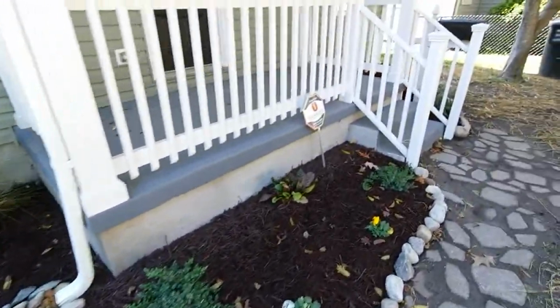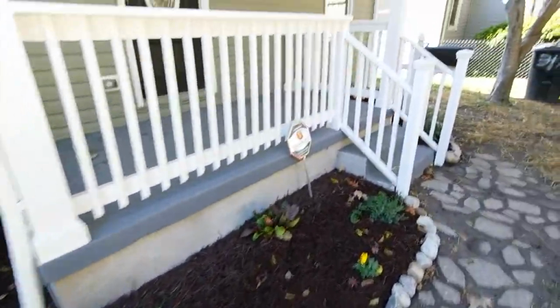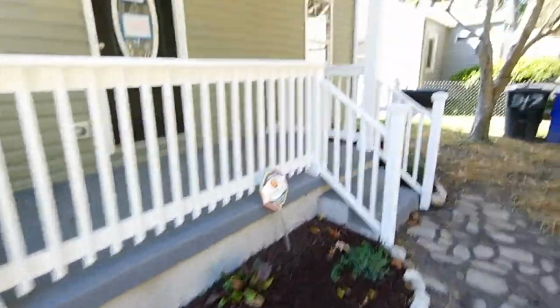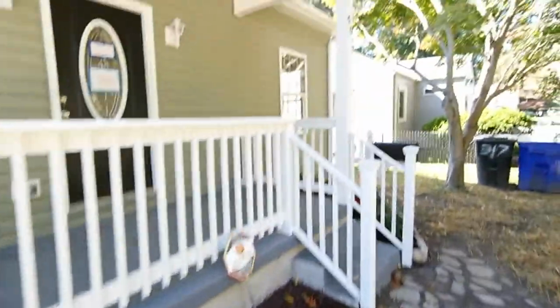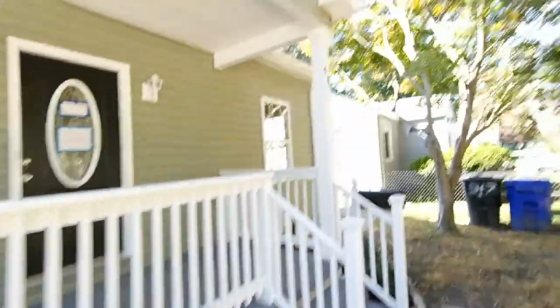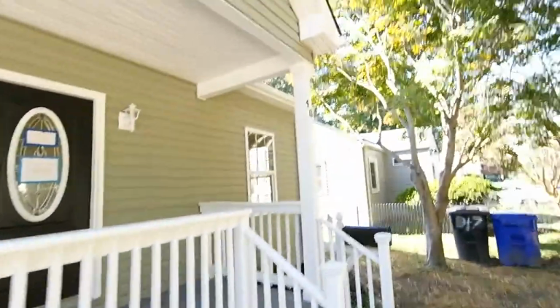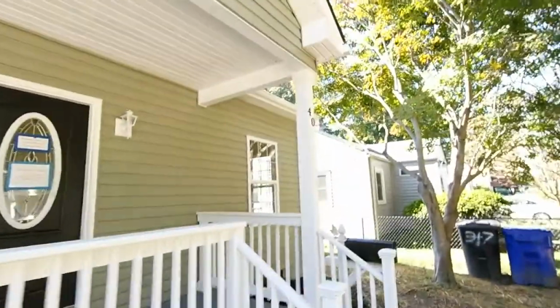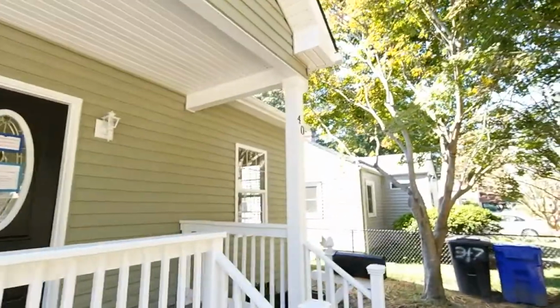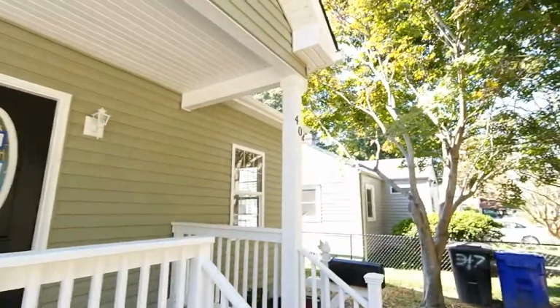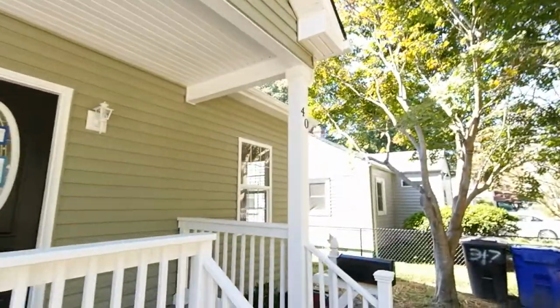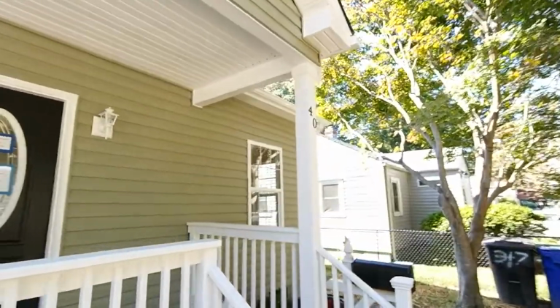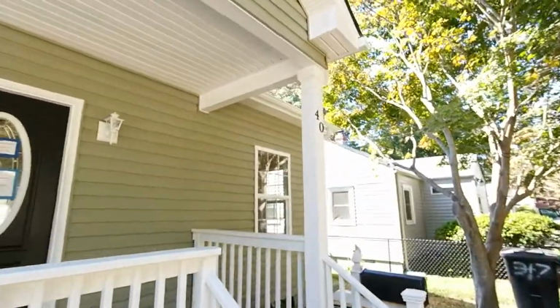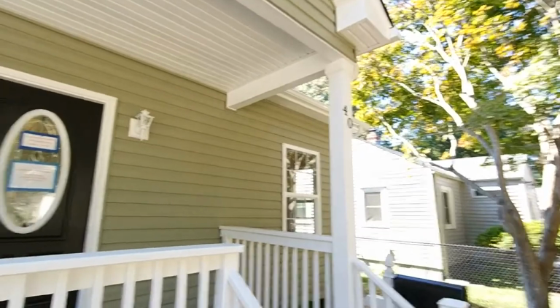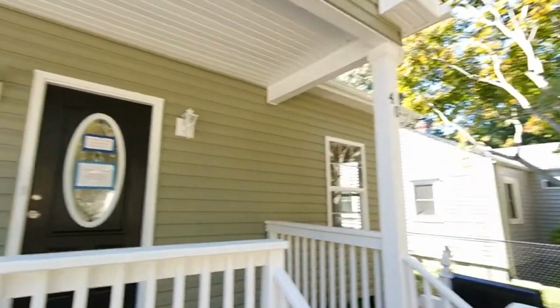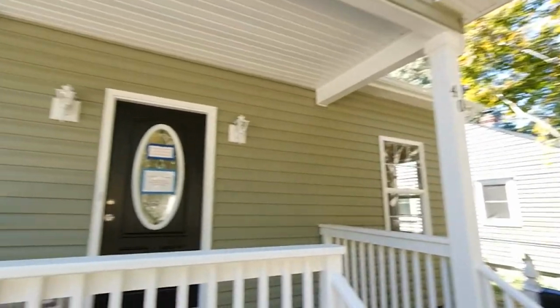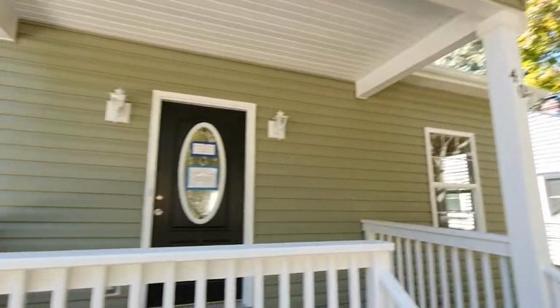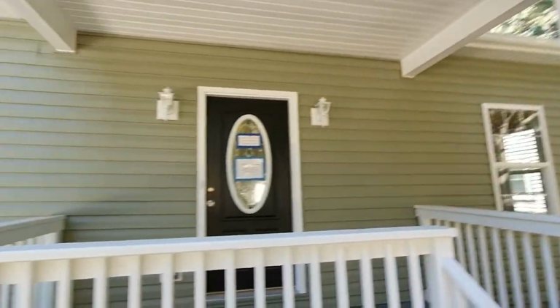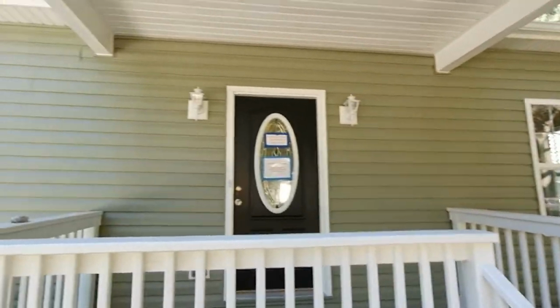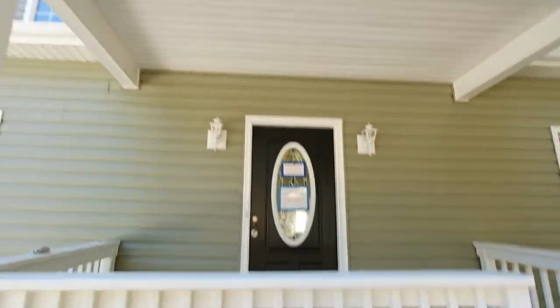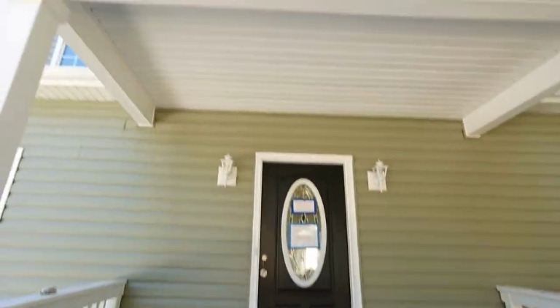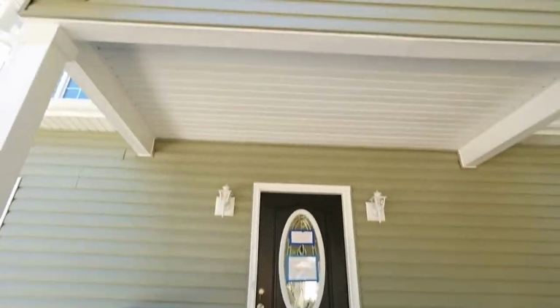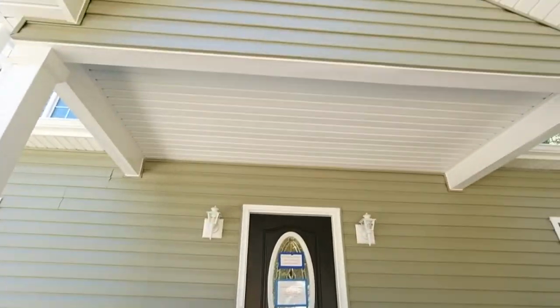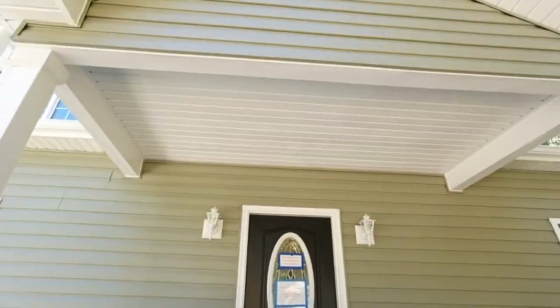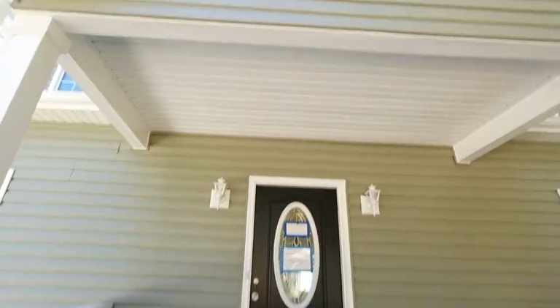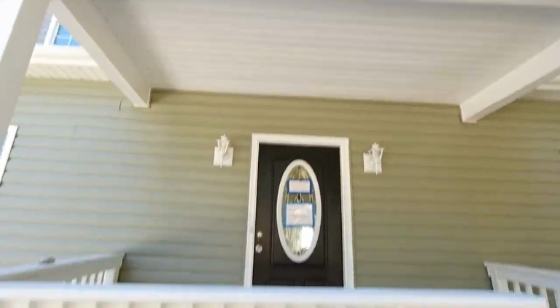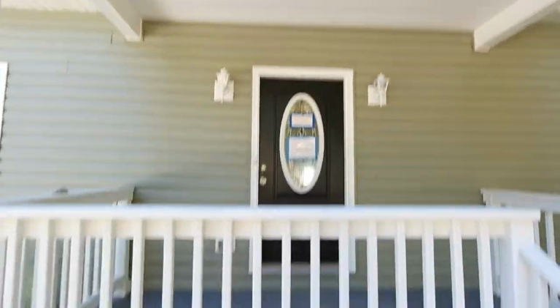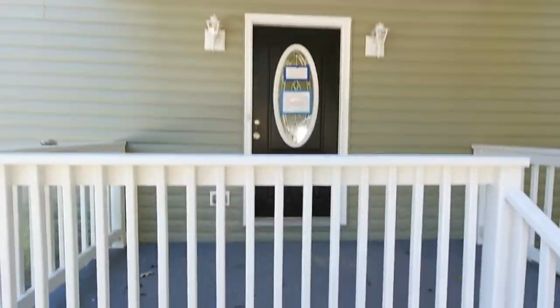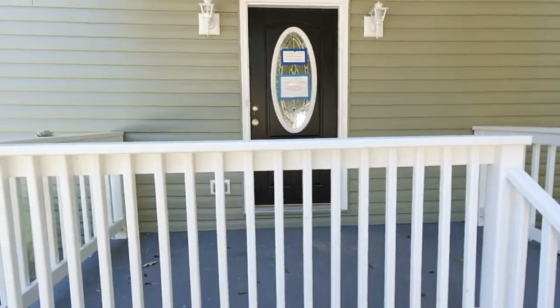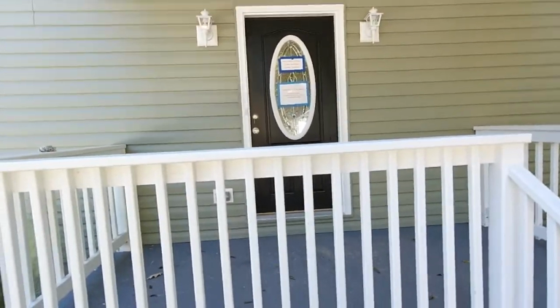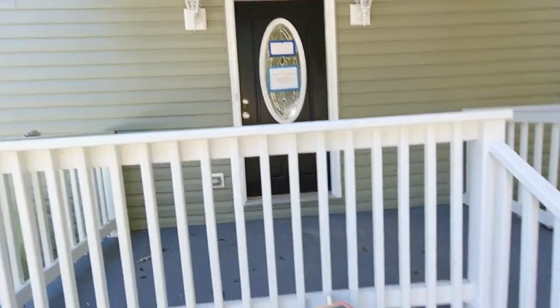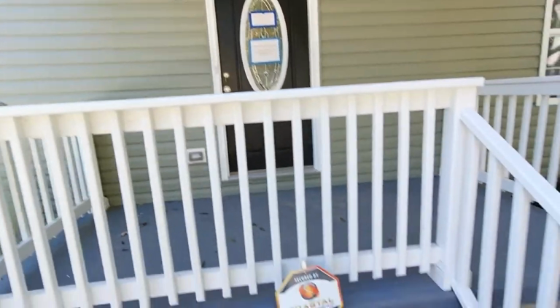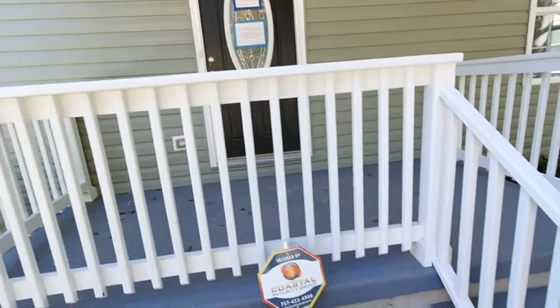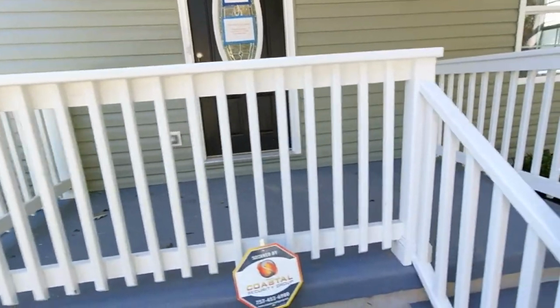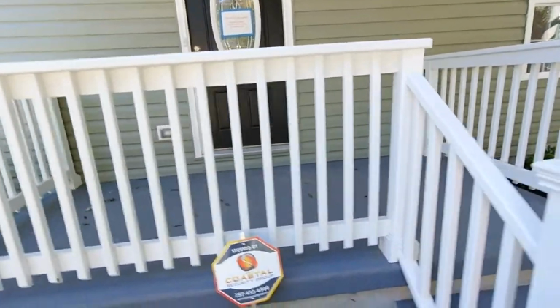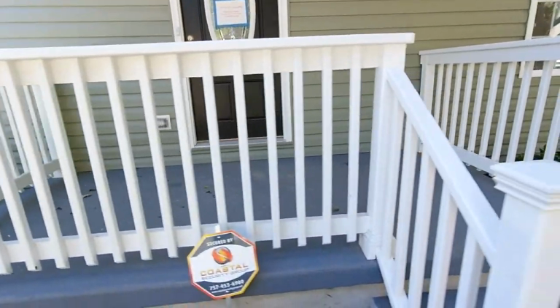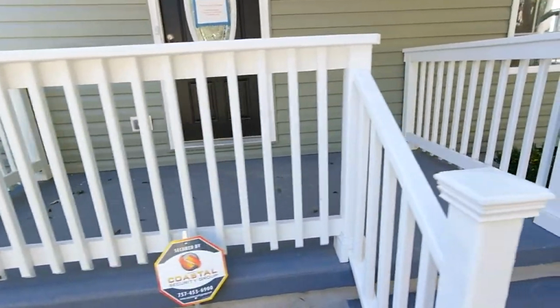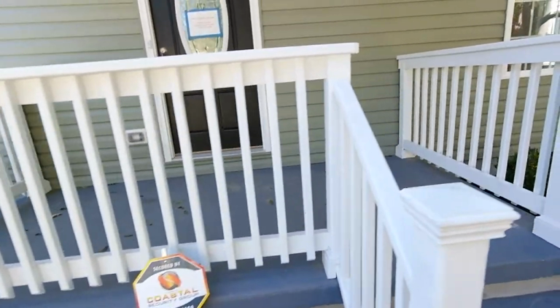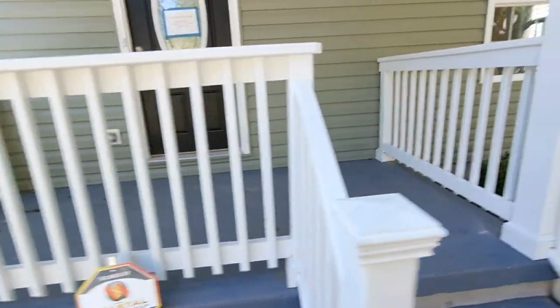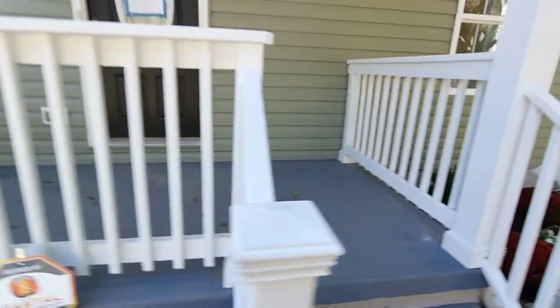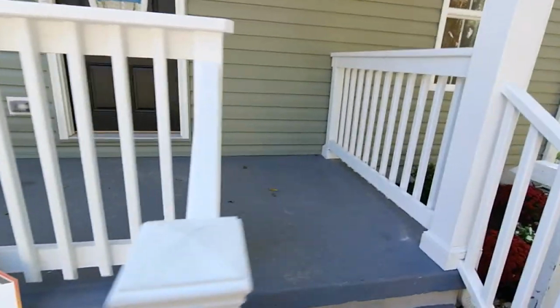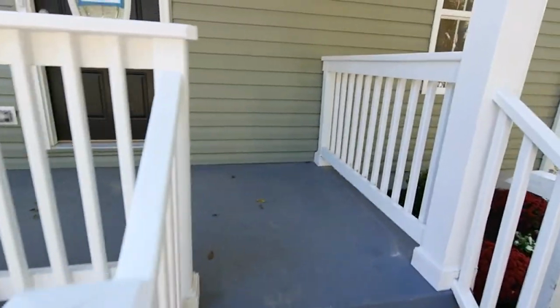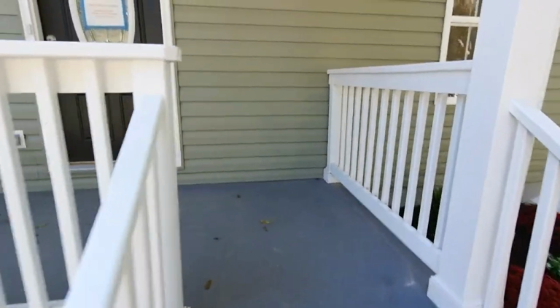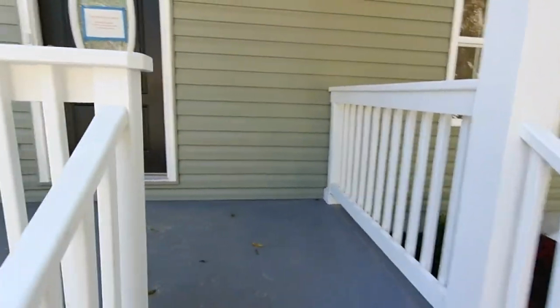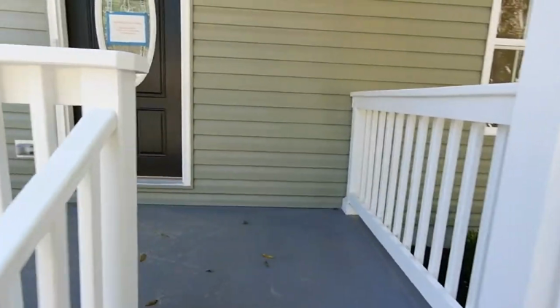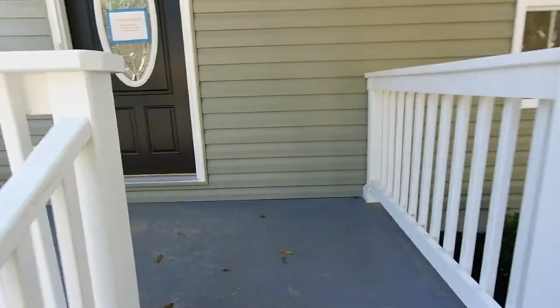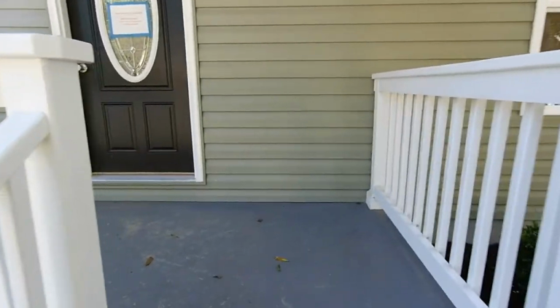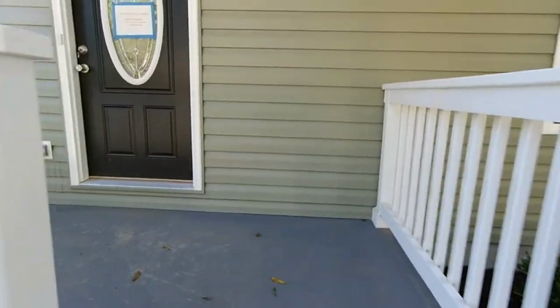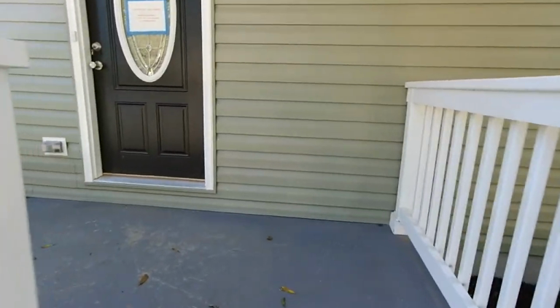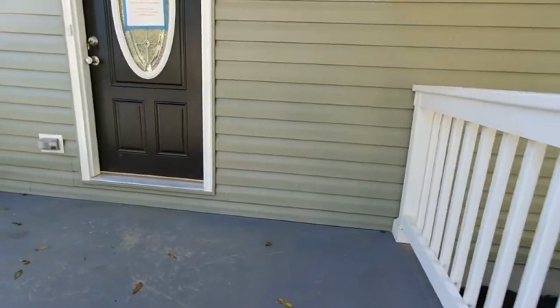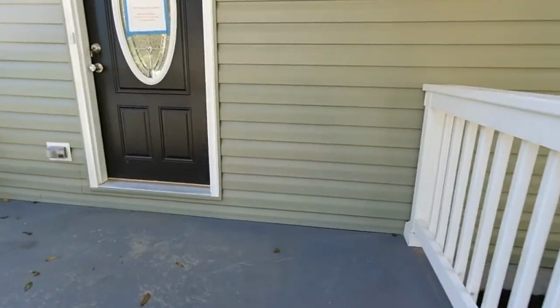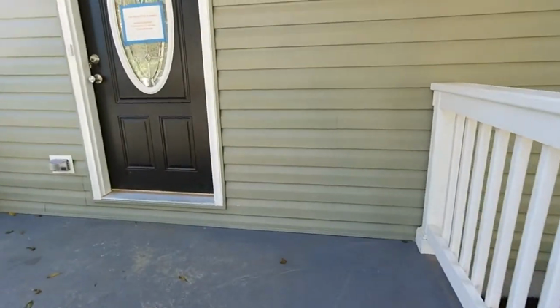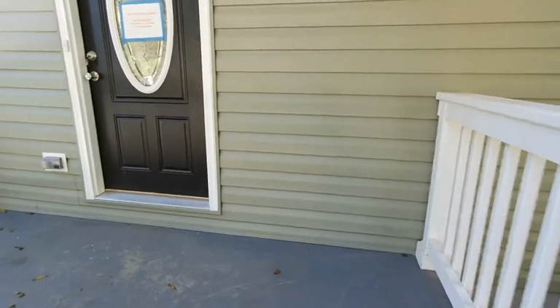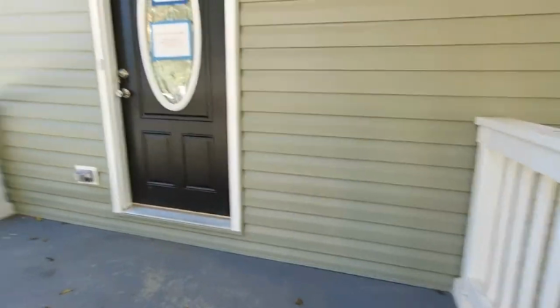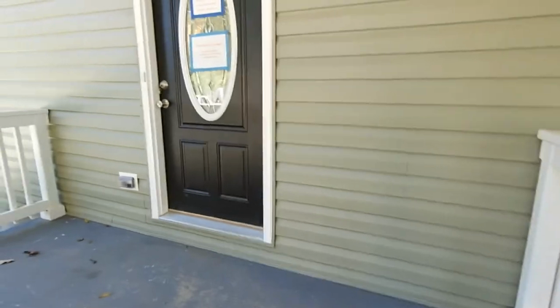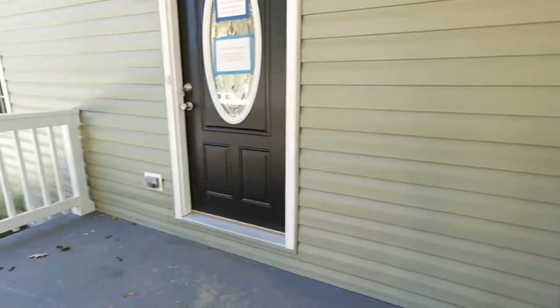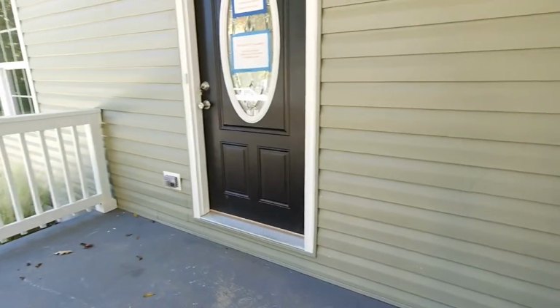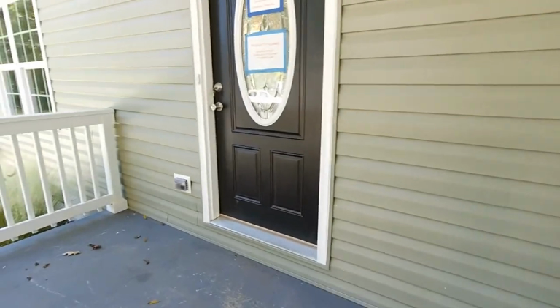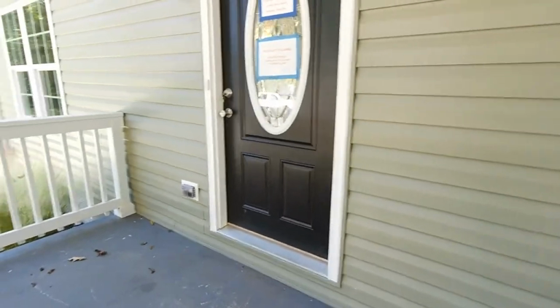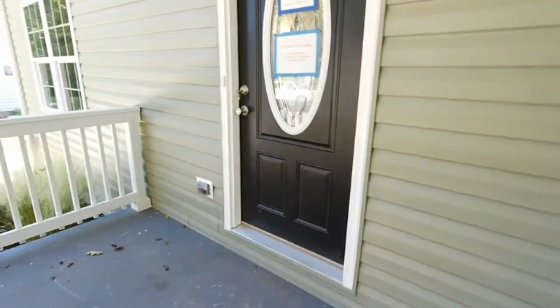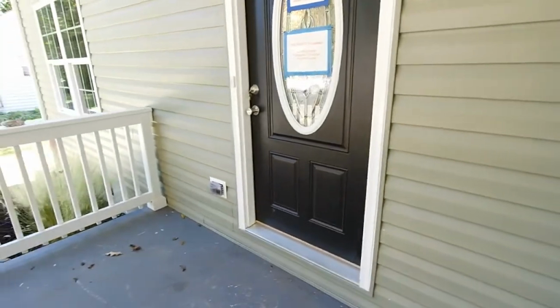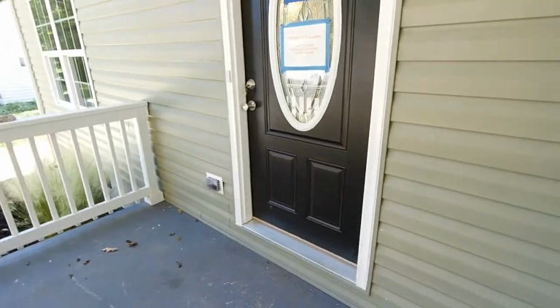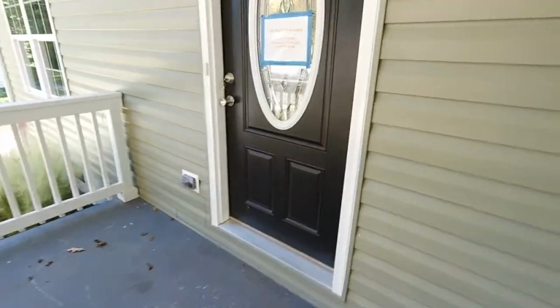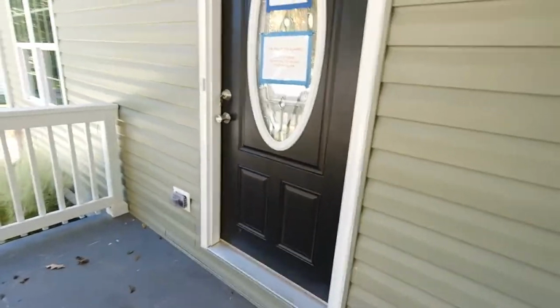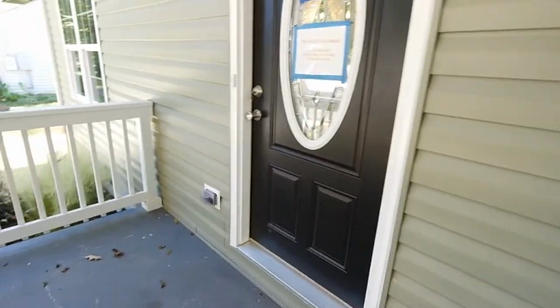So again, this is 40 Woodland Street, nice covered front porch in Portsmouth, Virginia. Like new, extensively renovated home for sale.